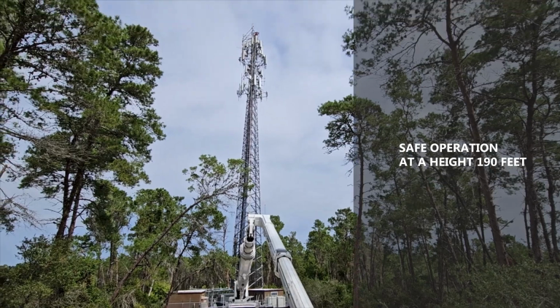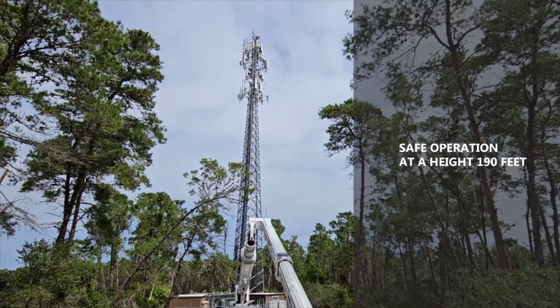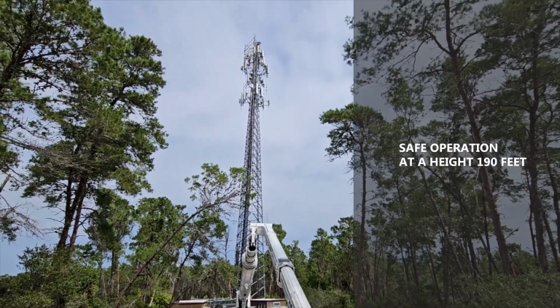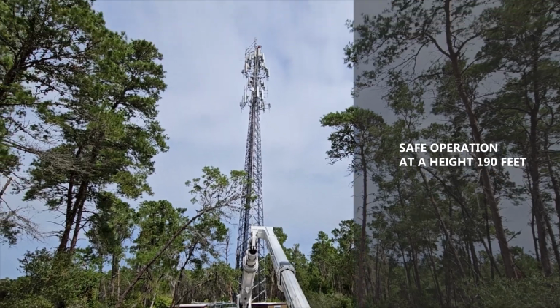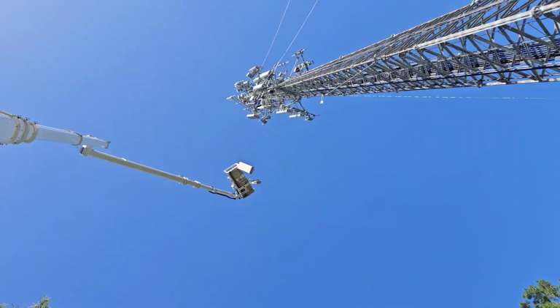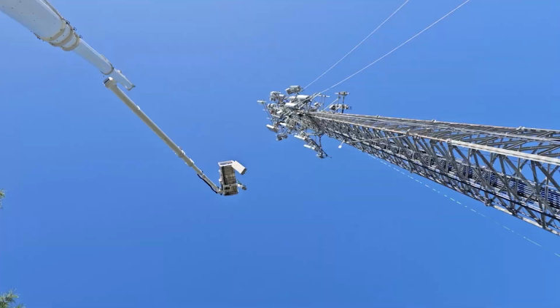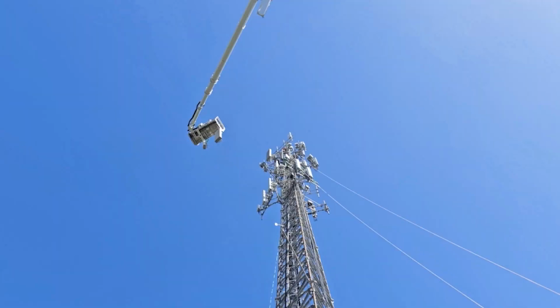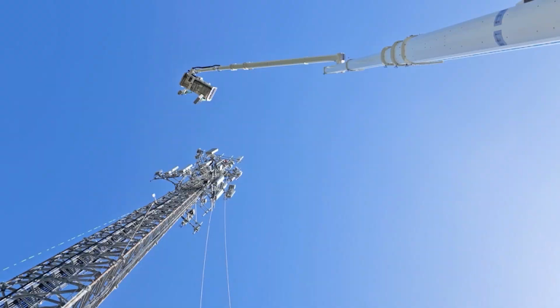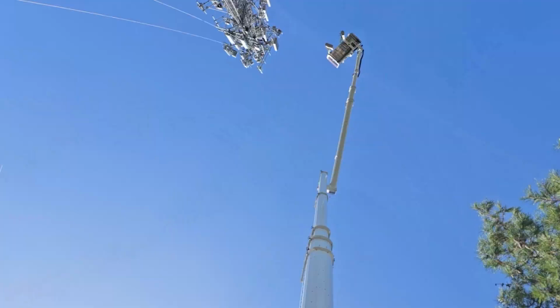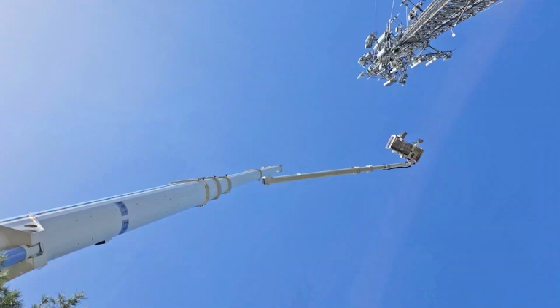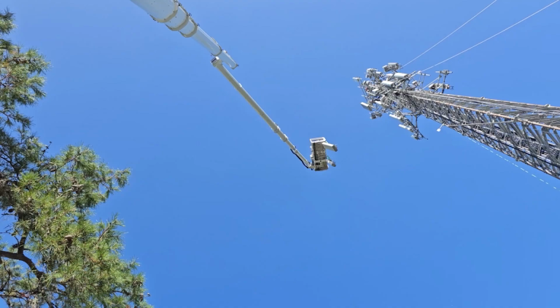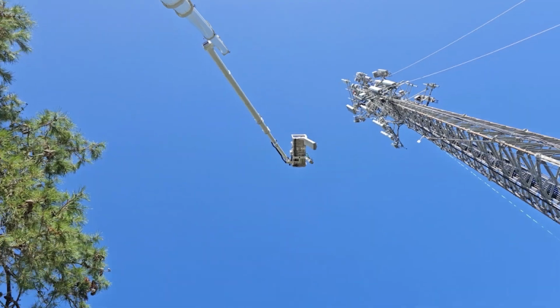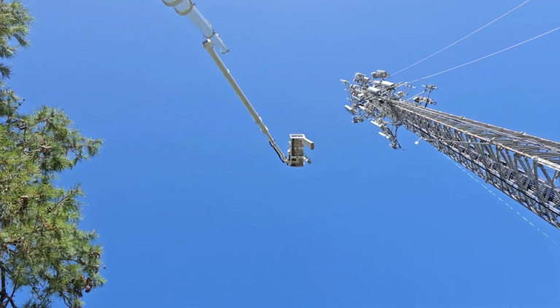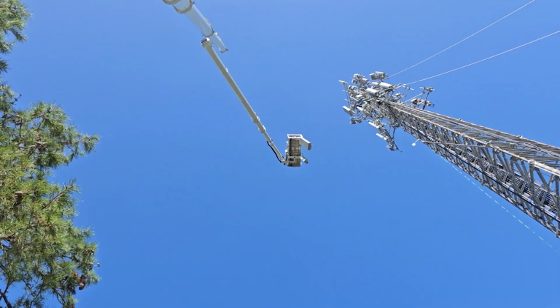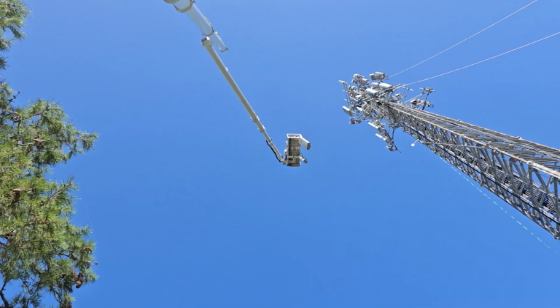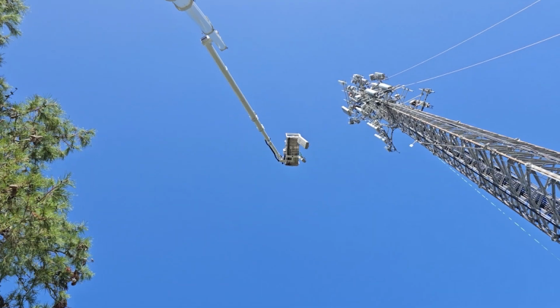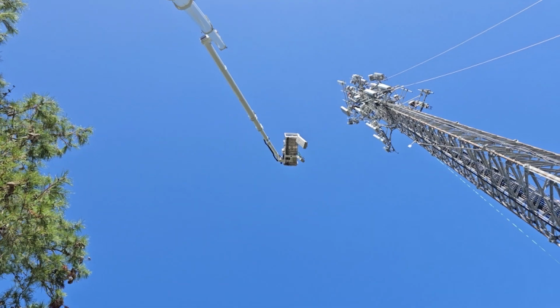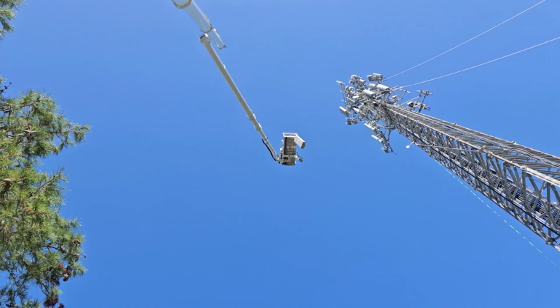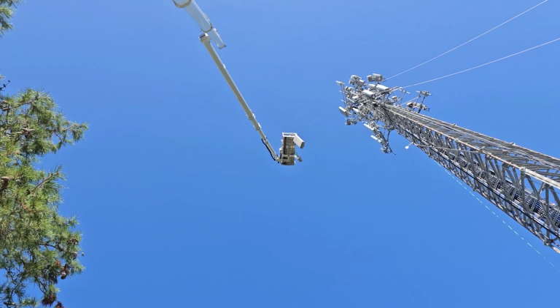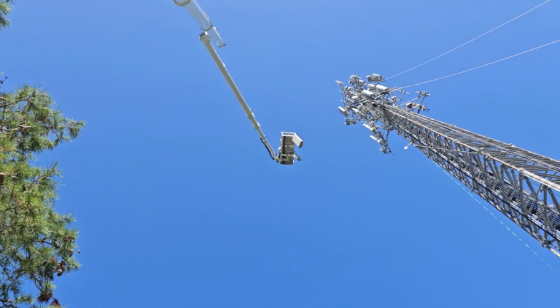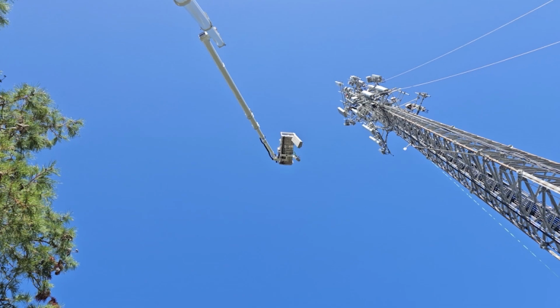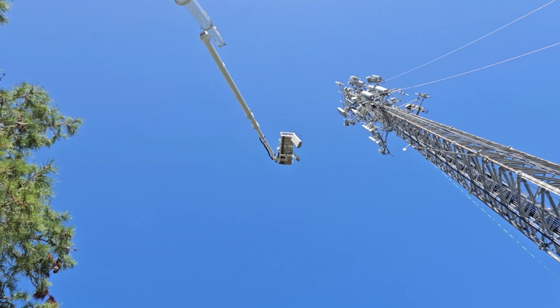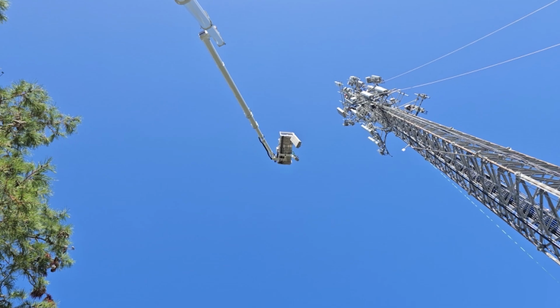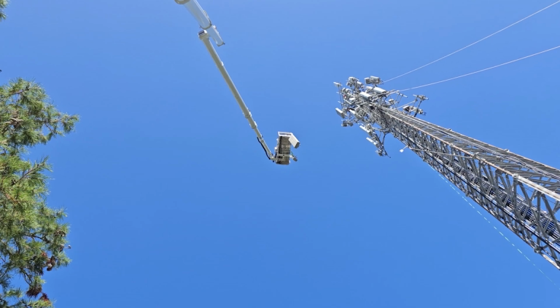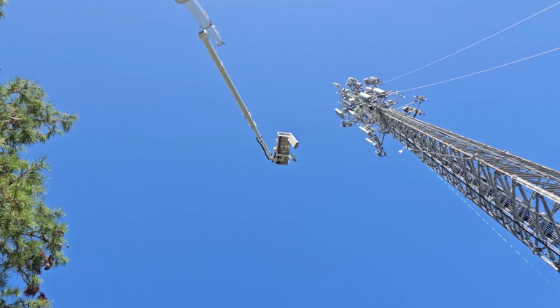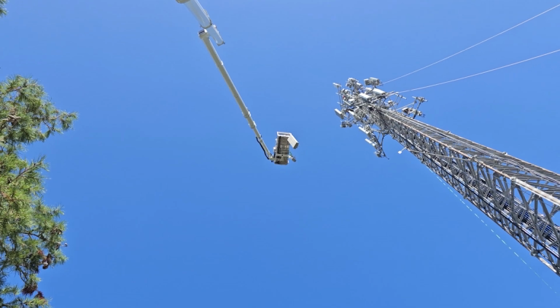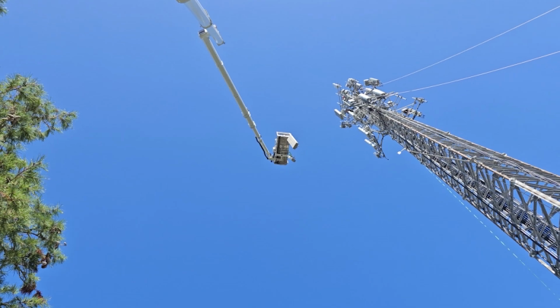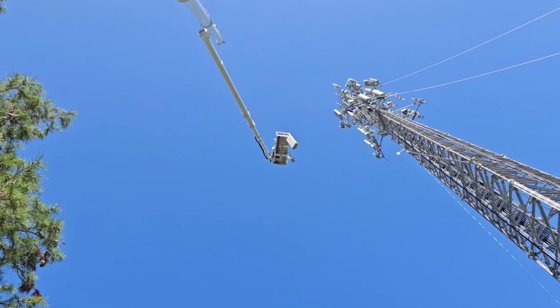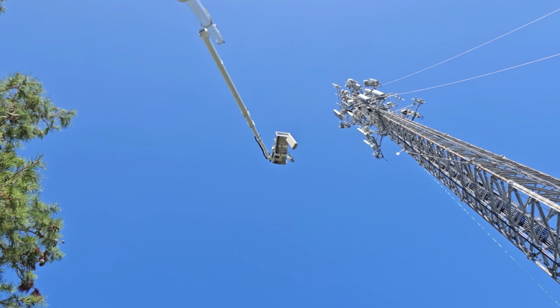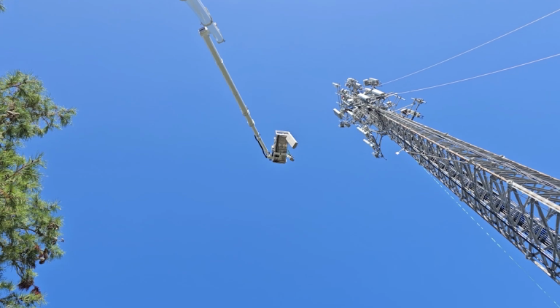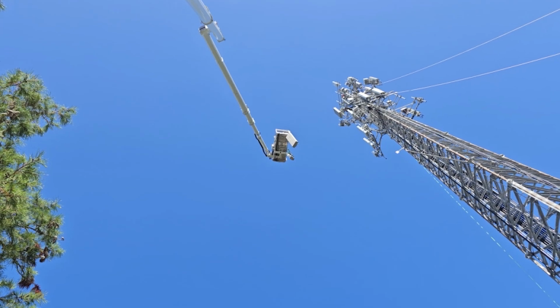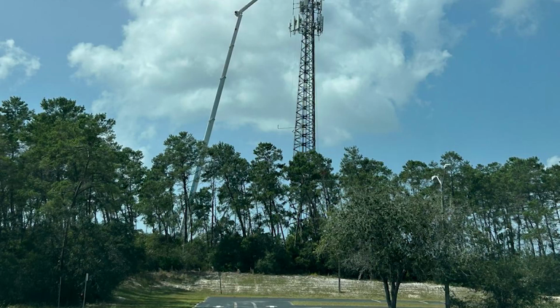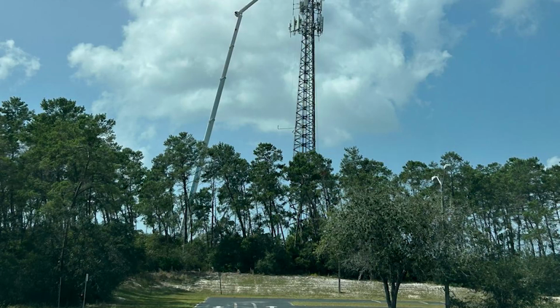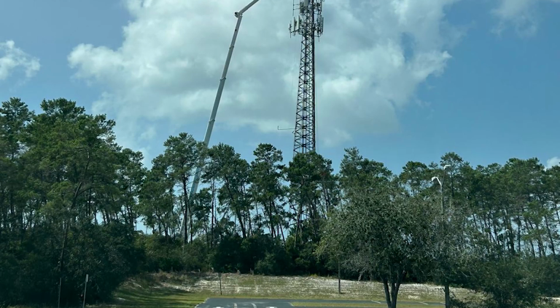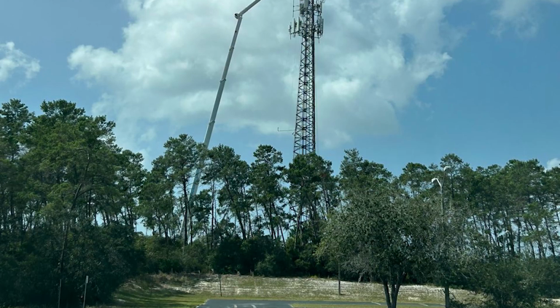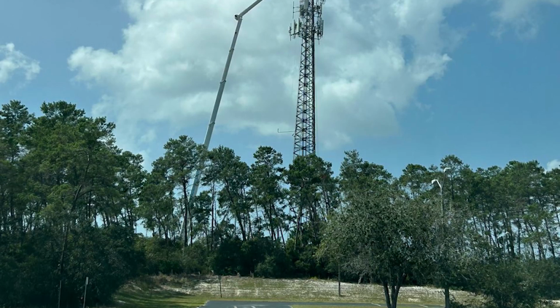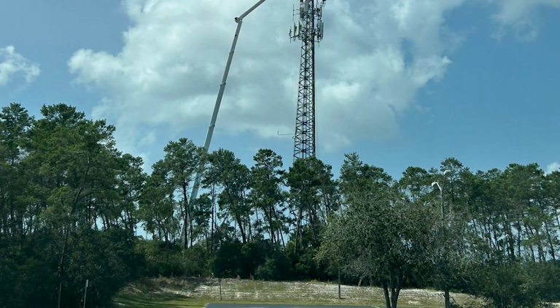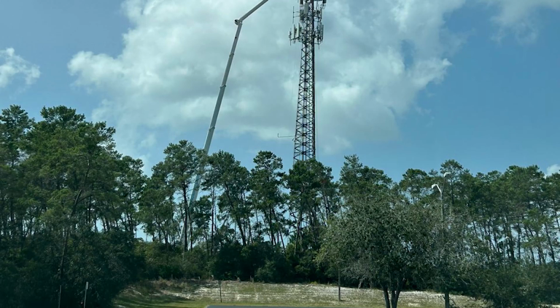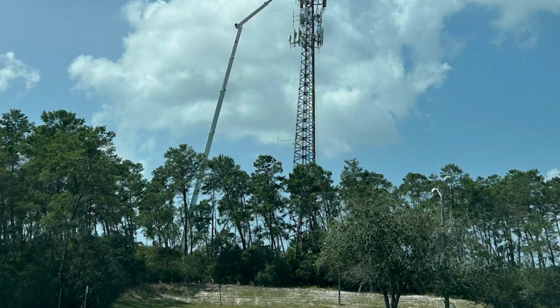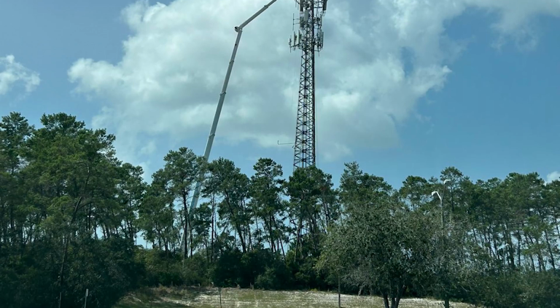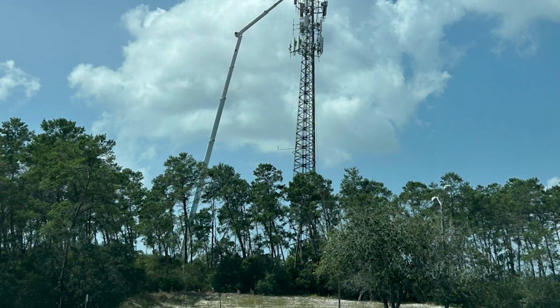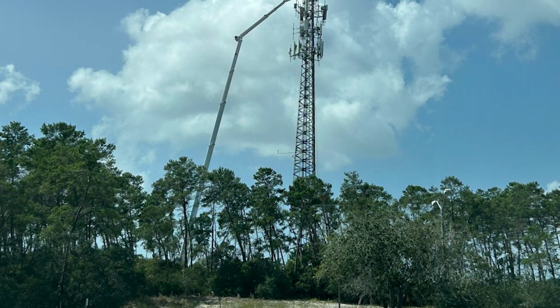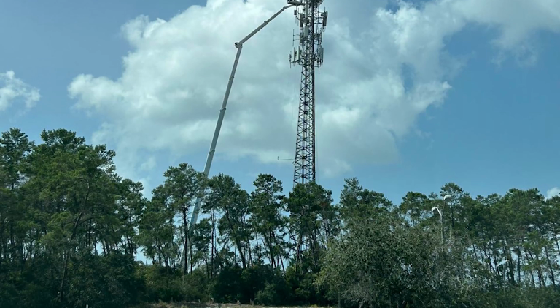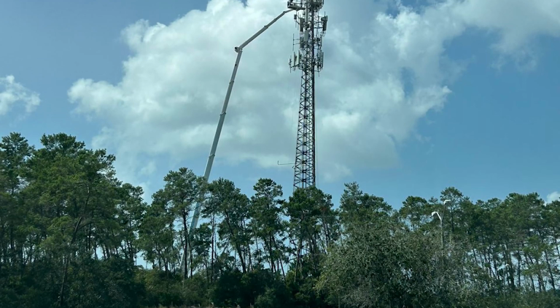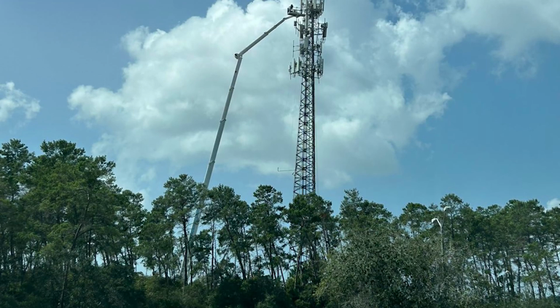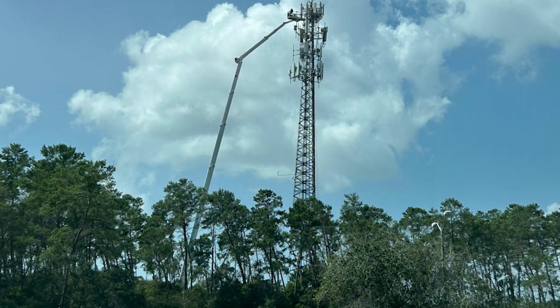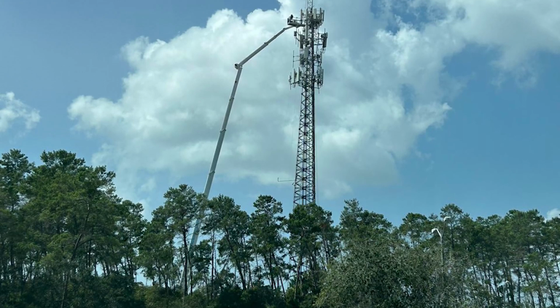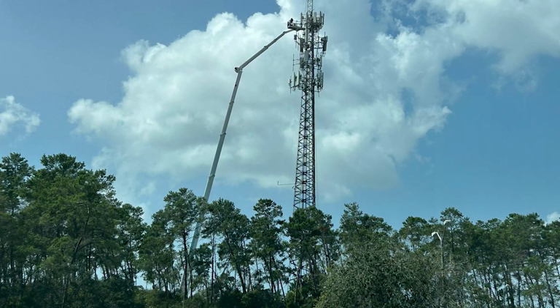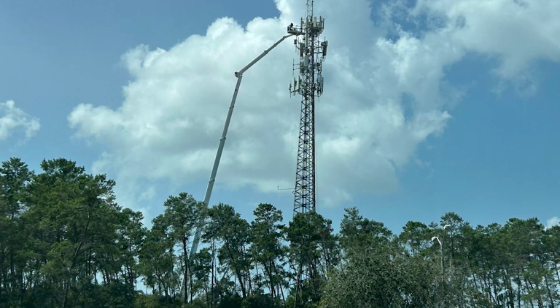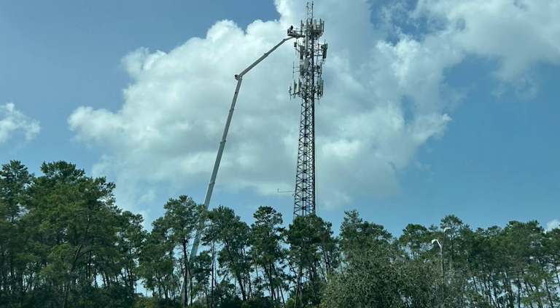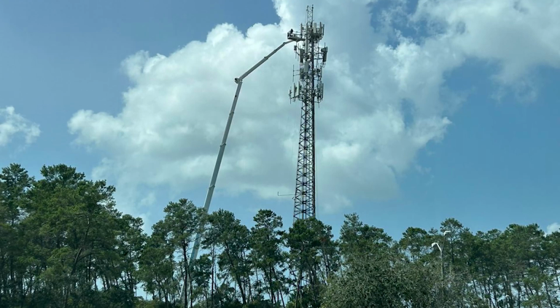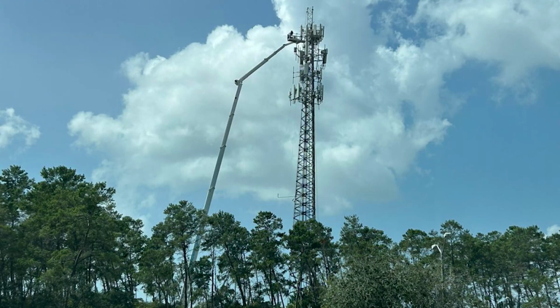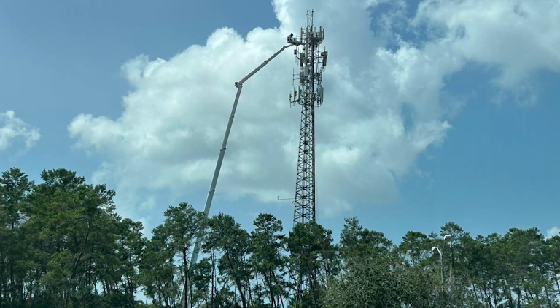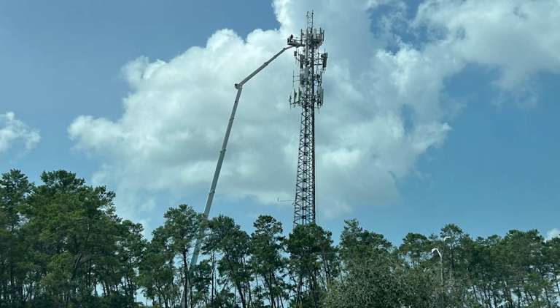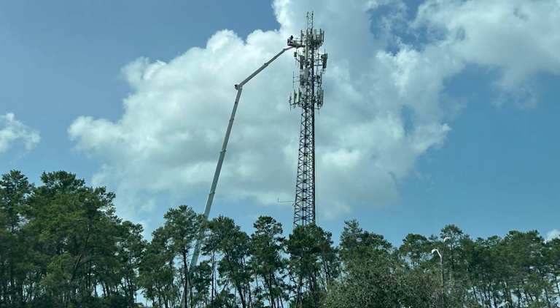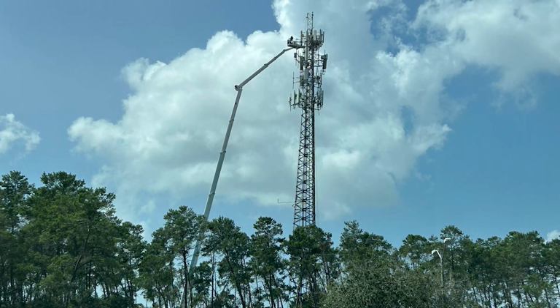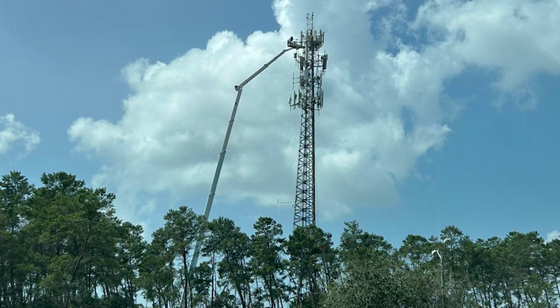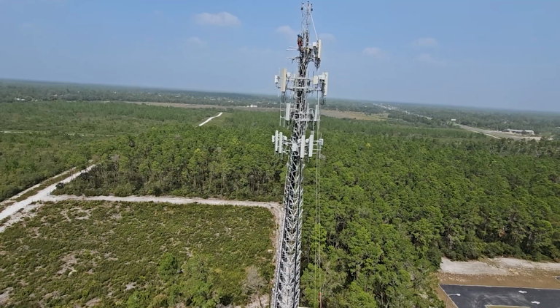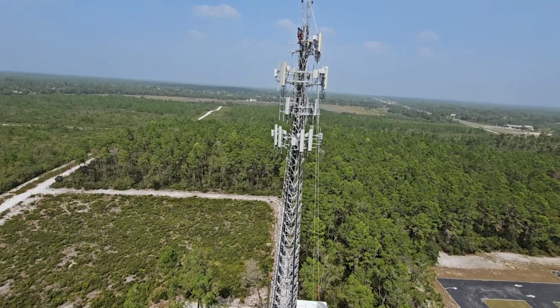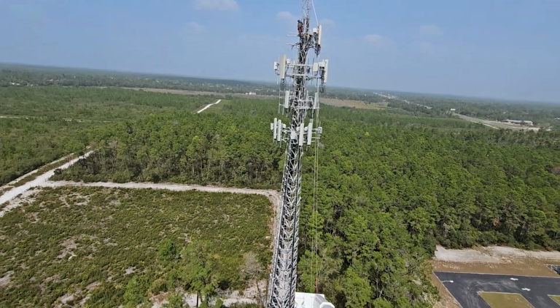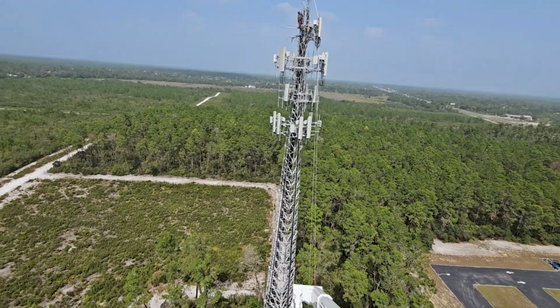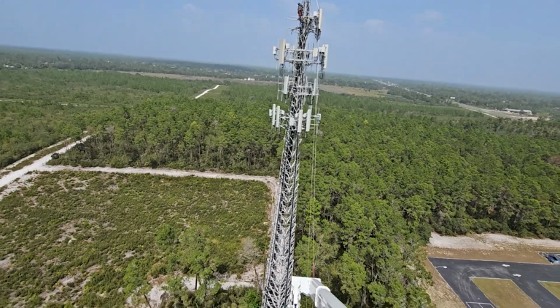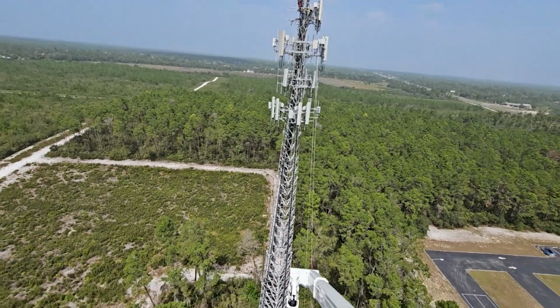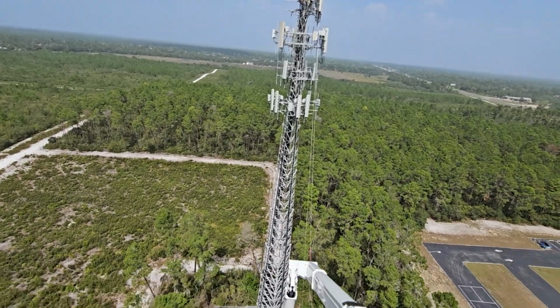In just four days, we upgraded 18 antiquated antennas and seamlessly integrated 15 new units.